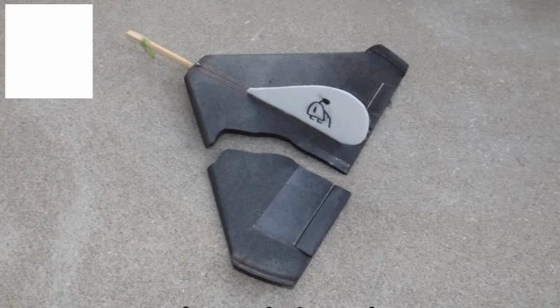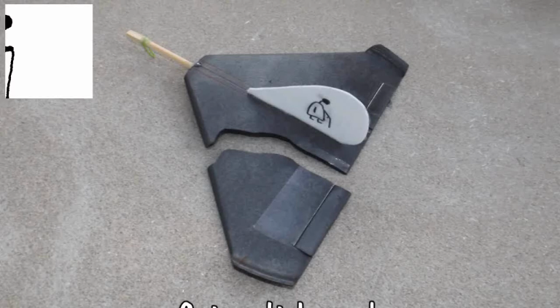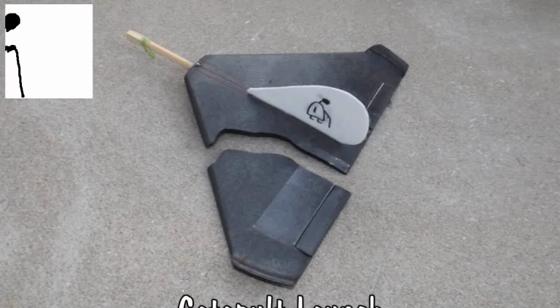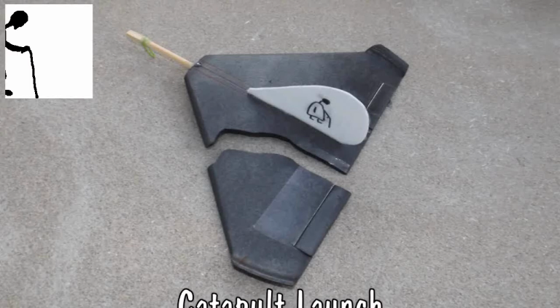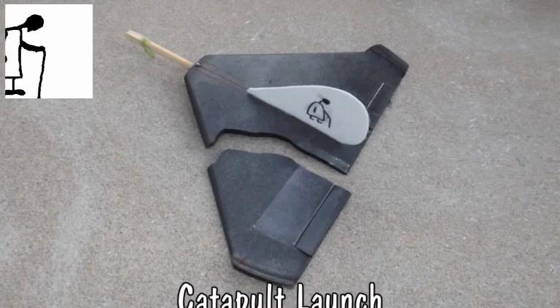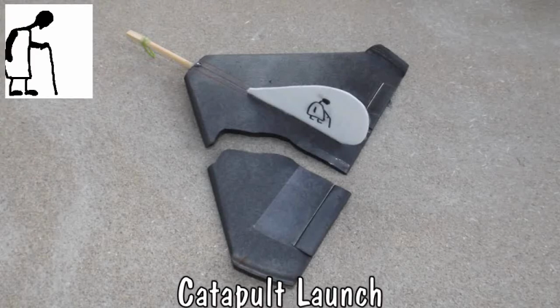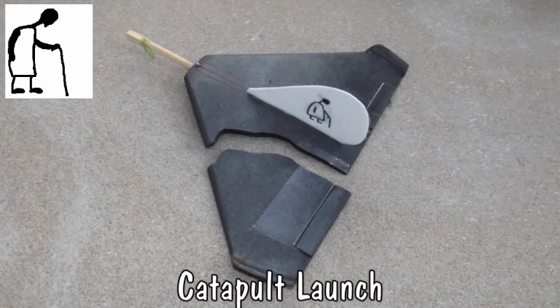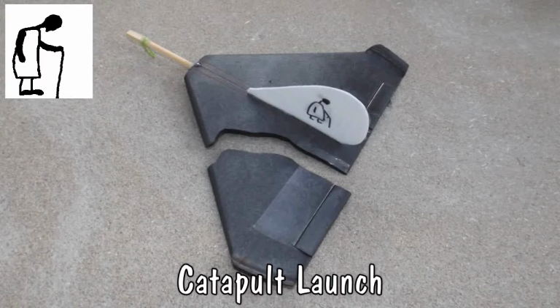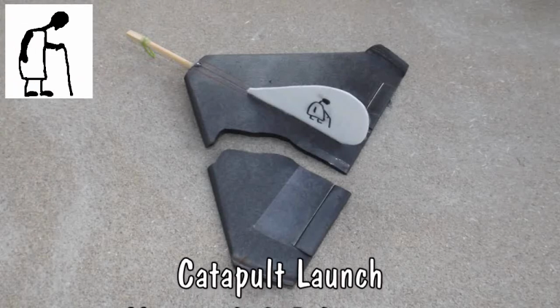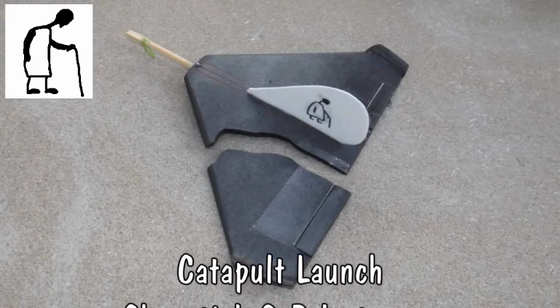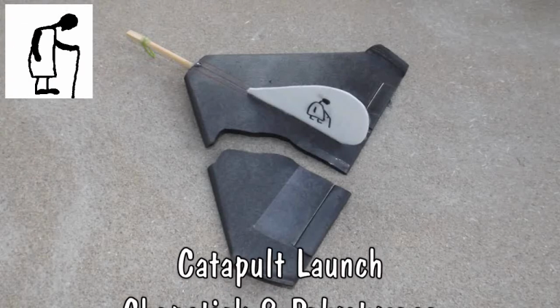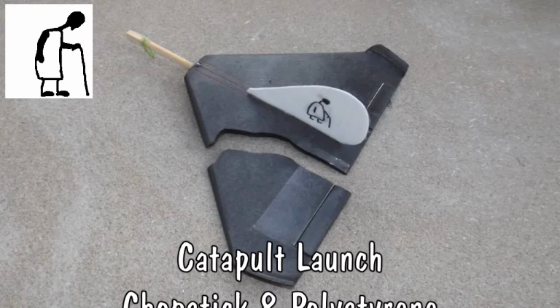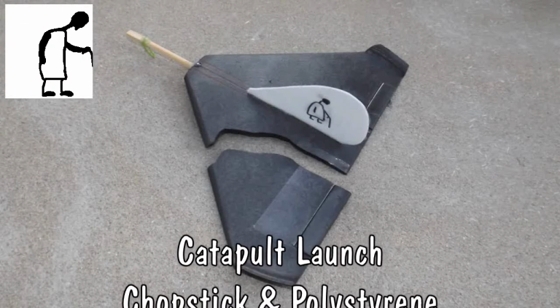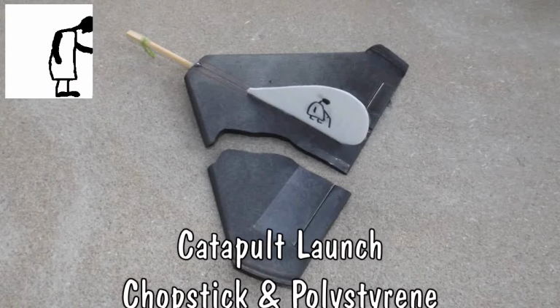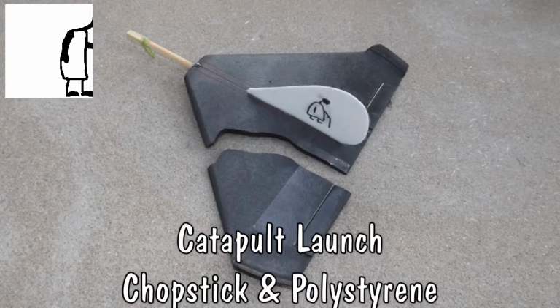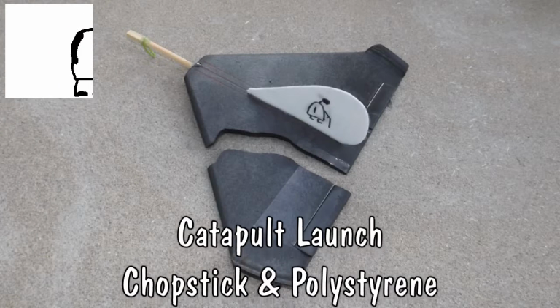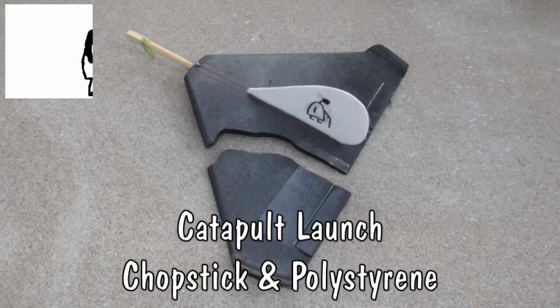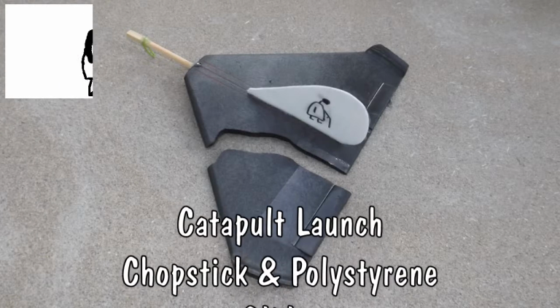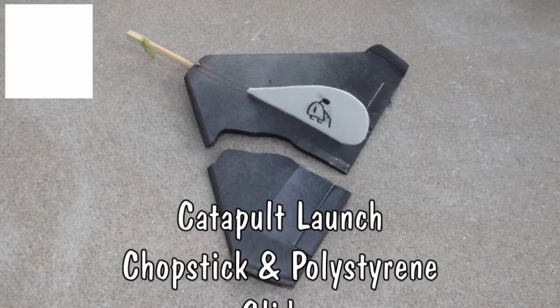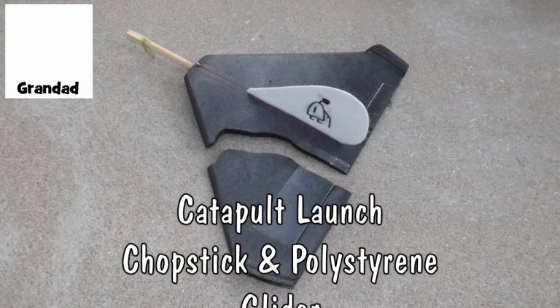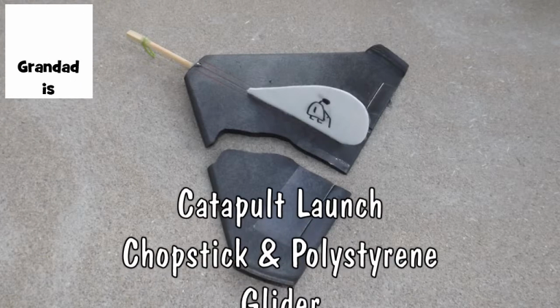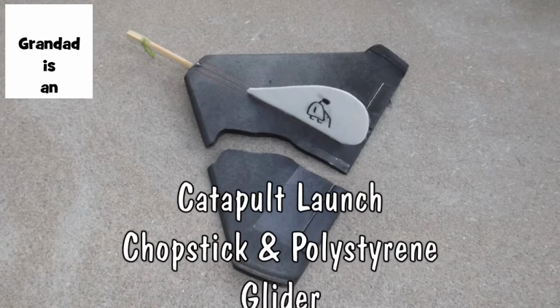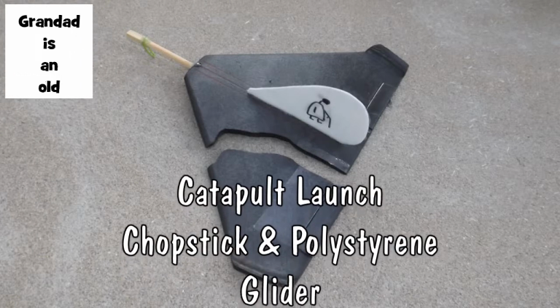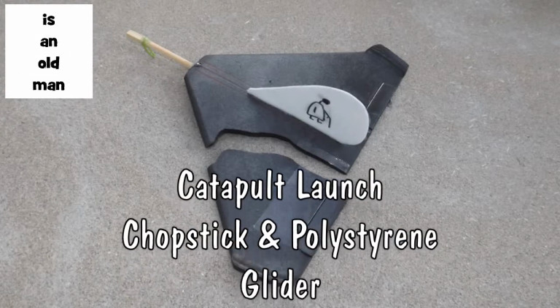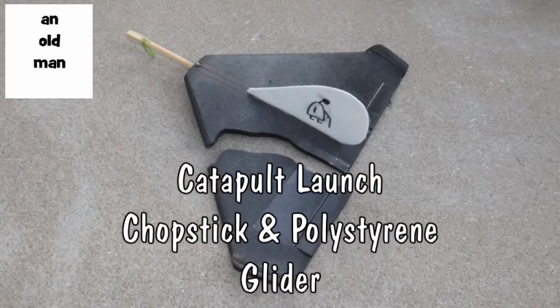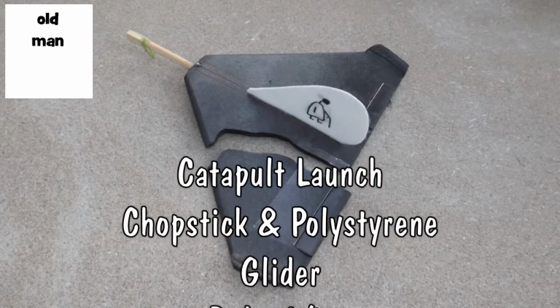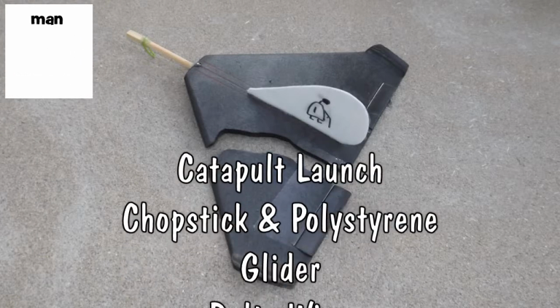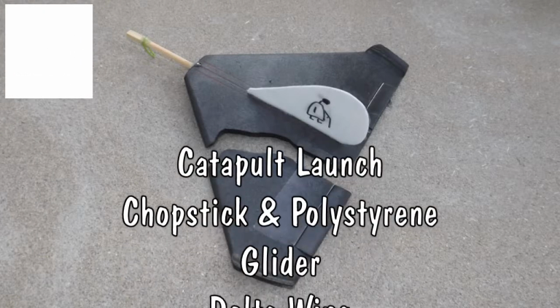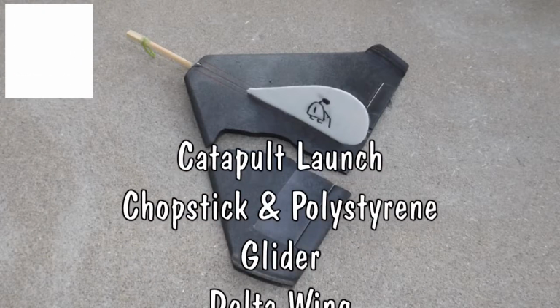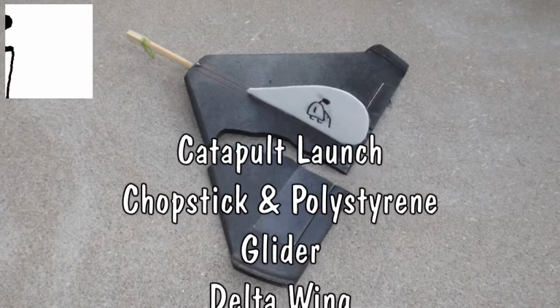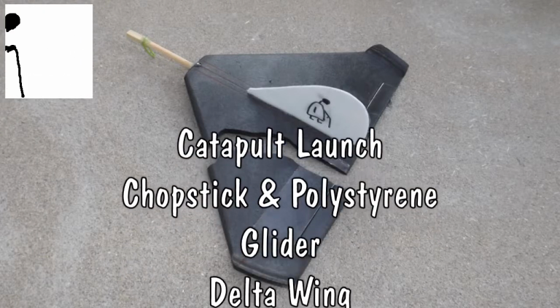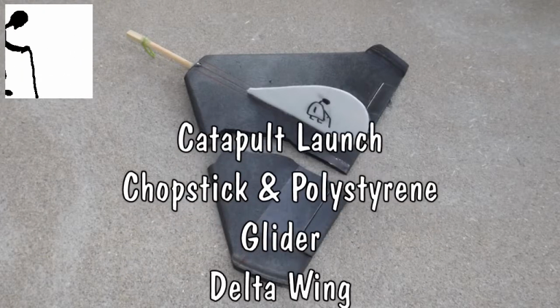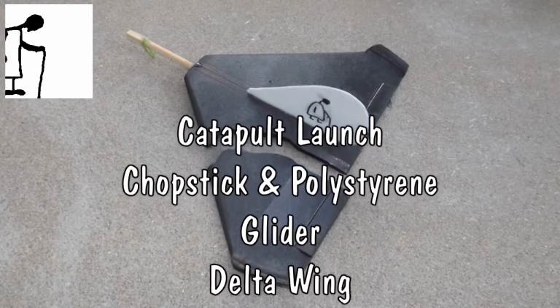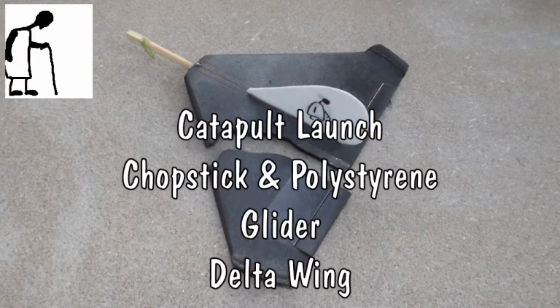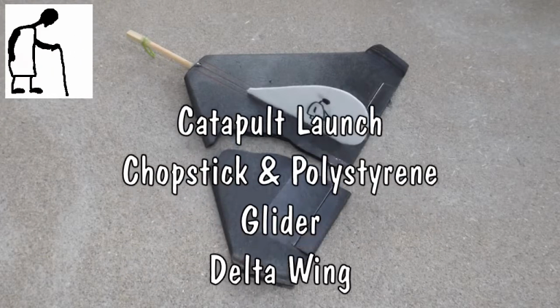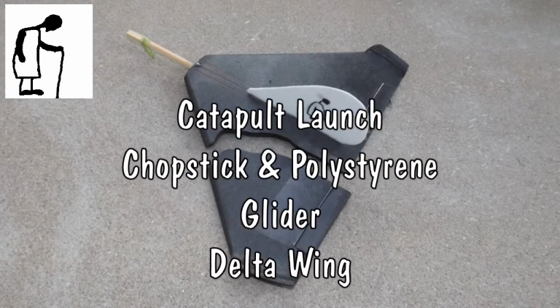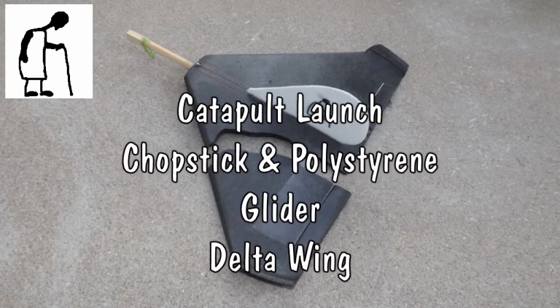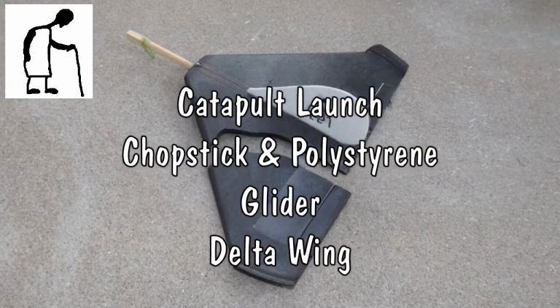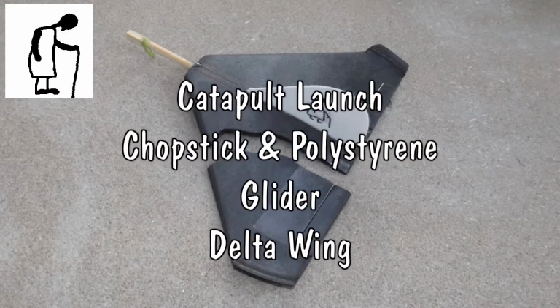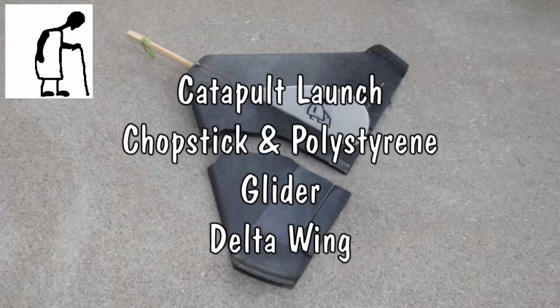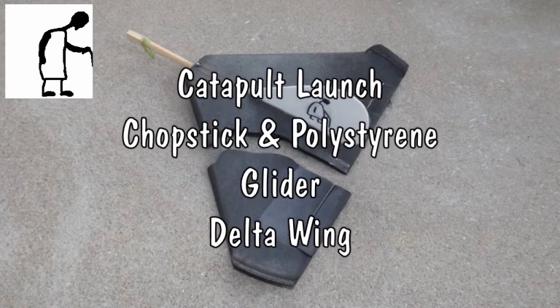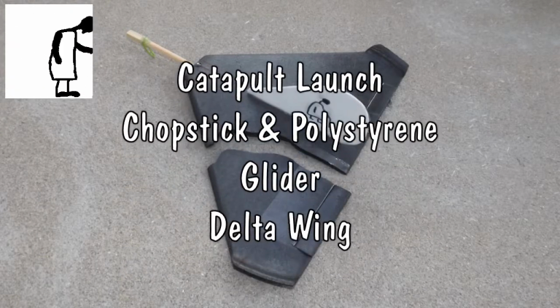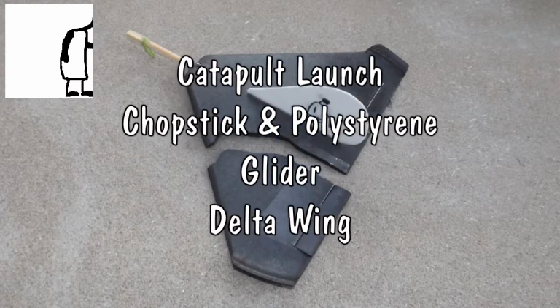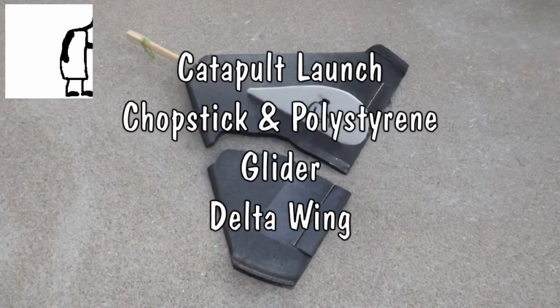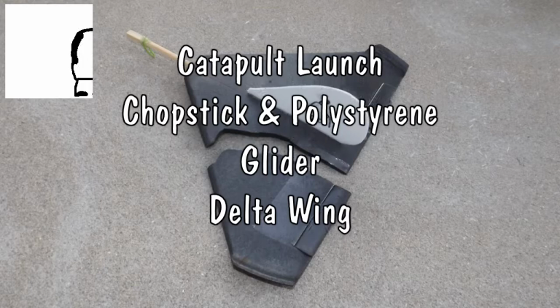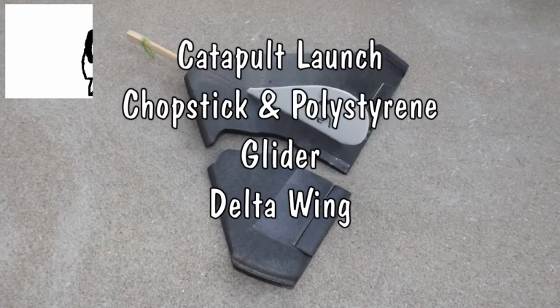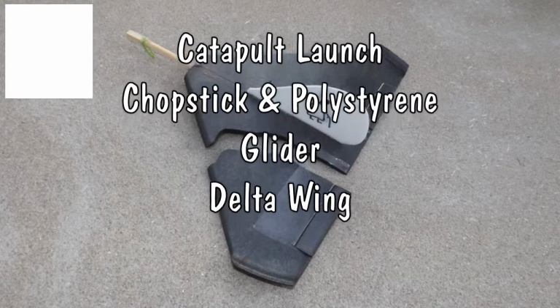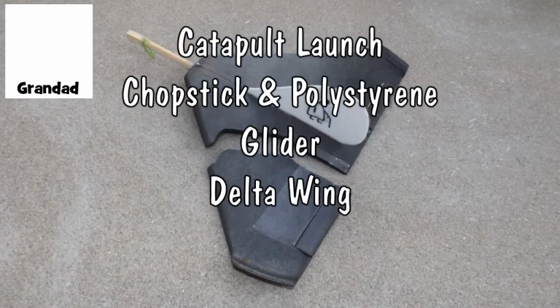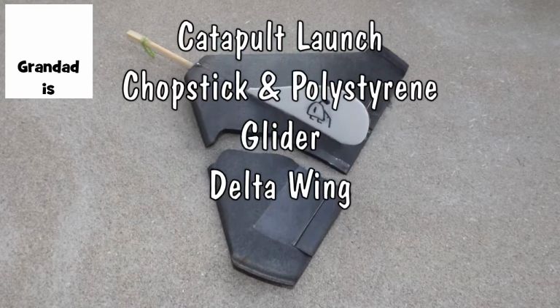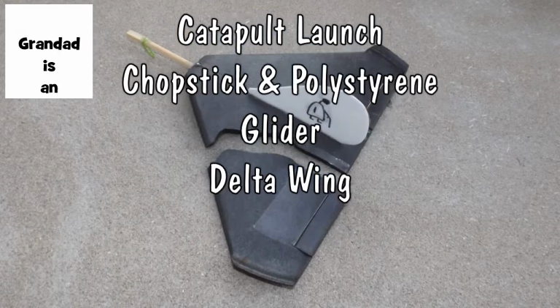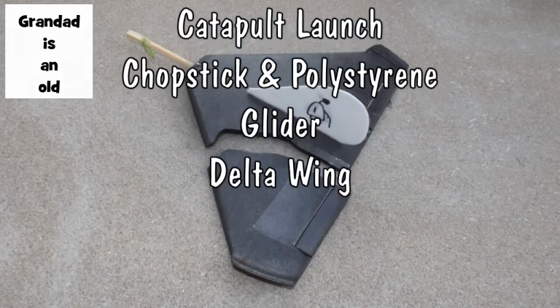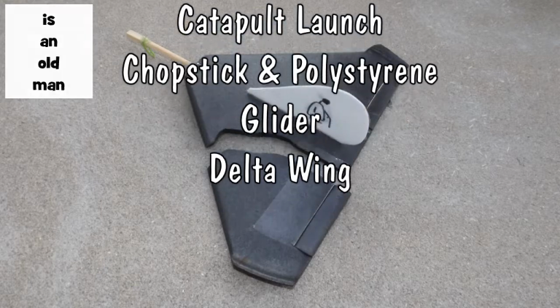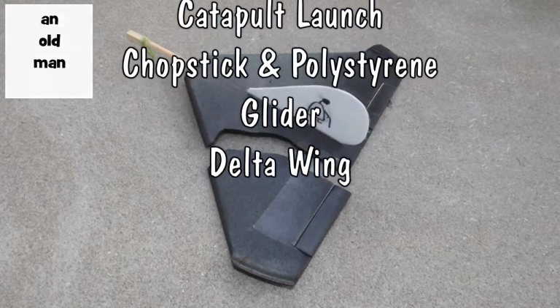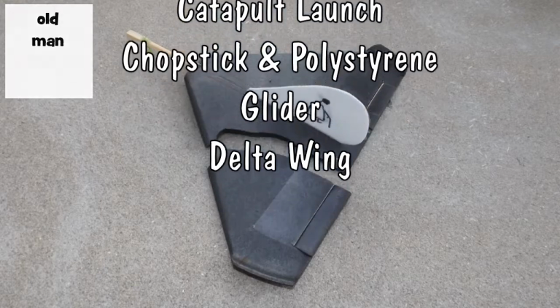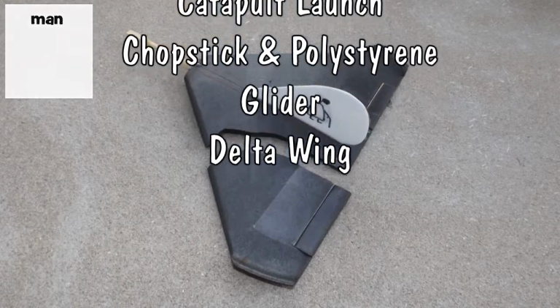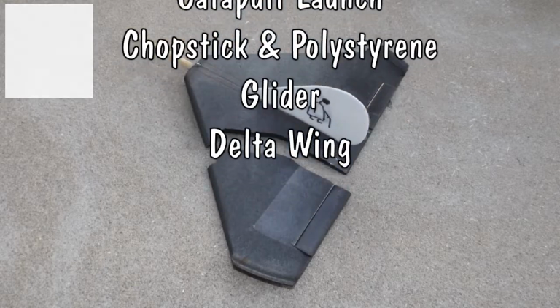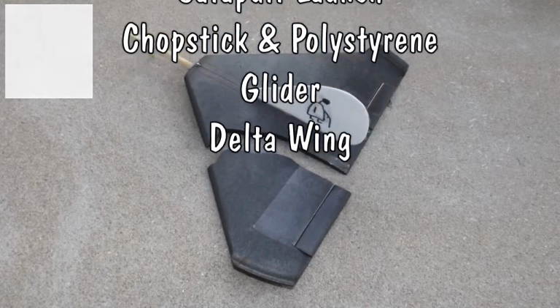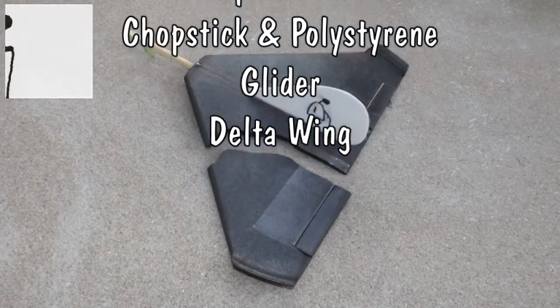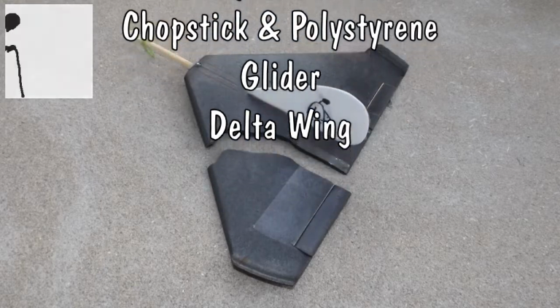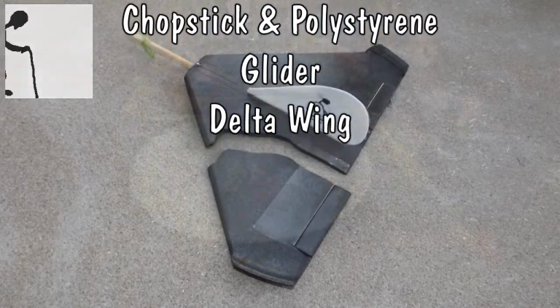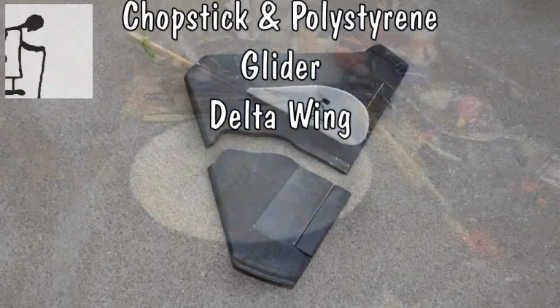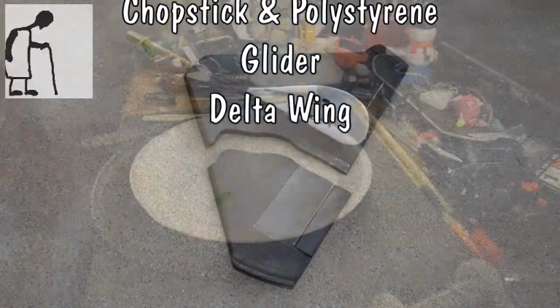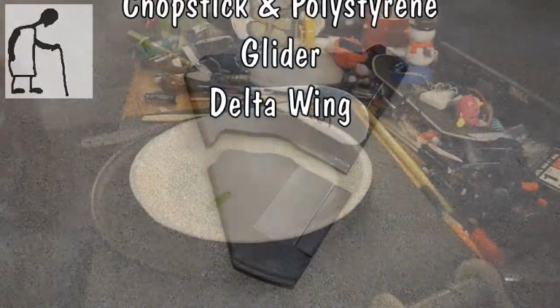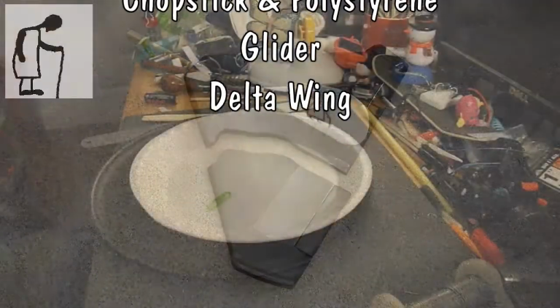Hi guys. I'm going to do another one of those catapult launch gliders. This time I think I'll do a delta shape.